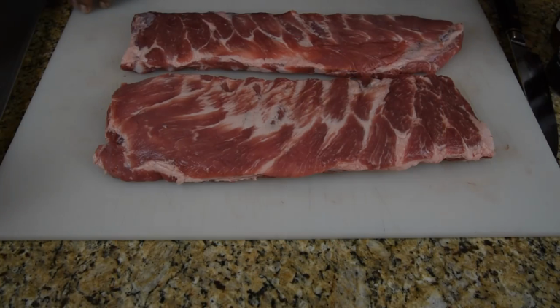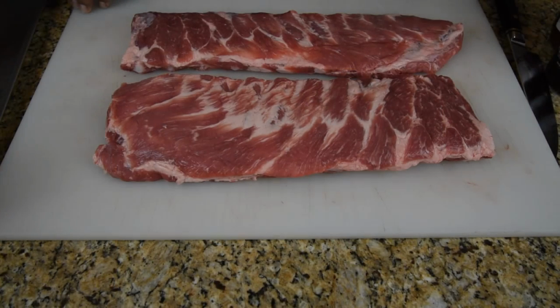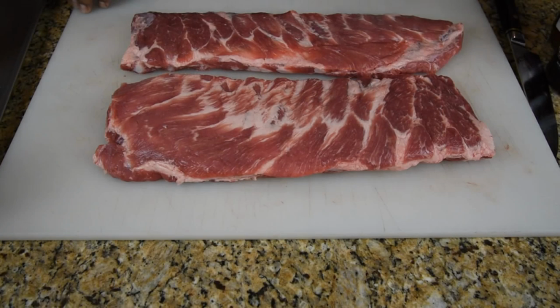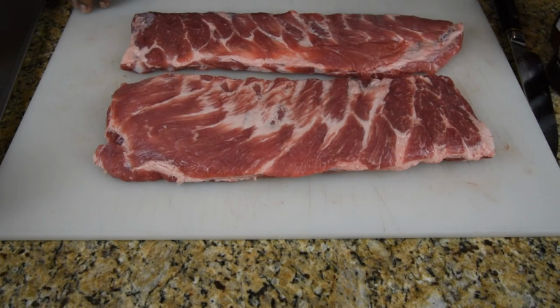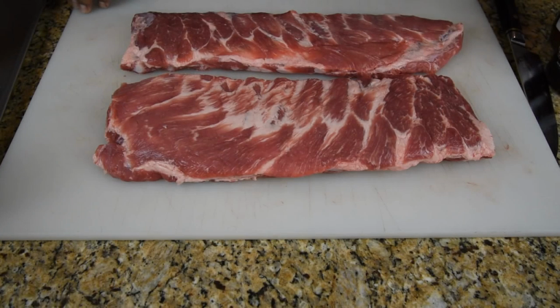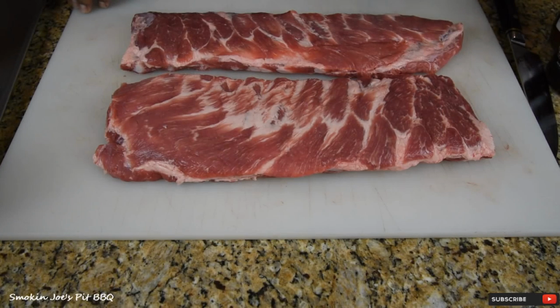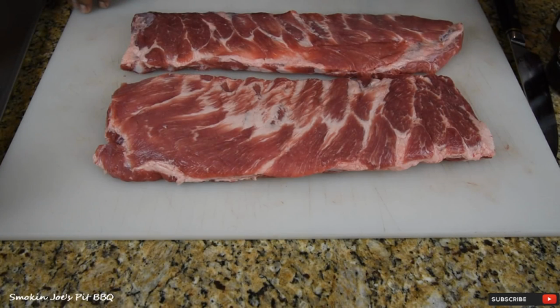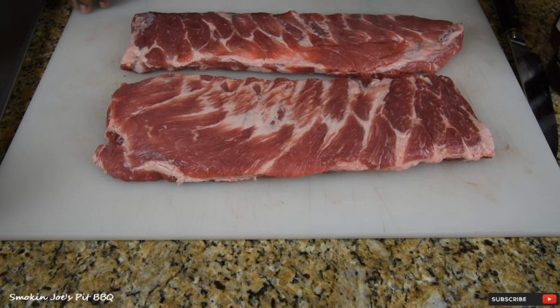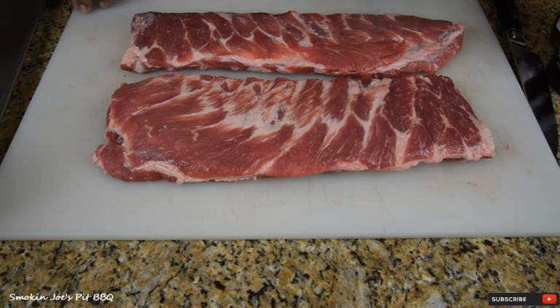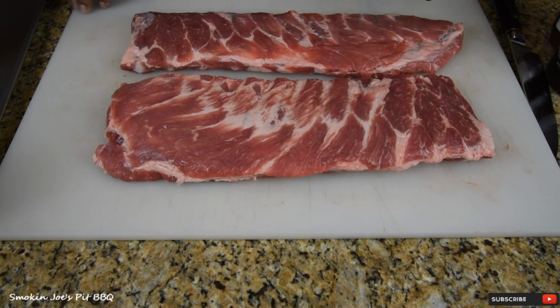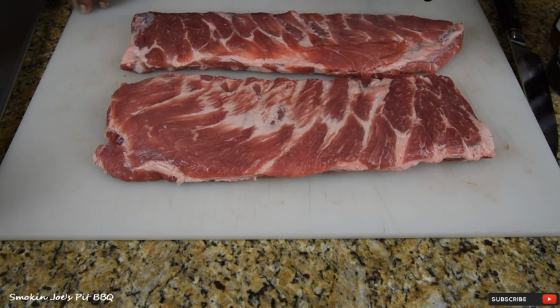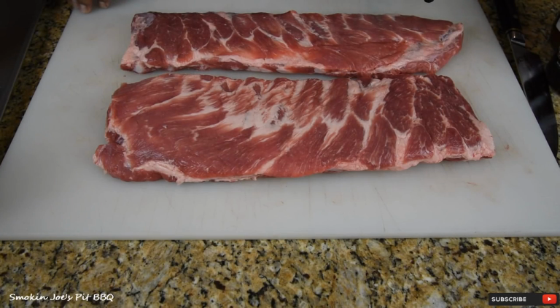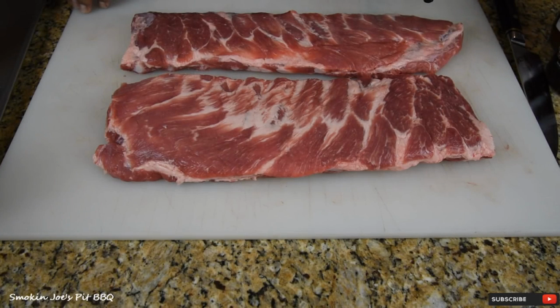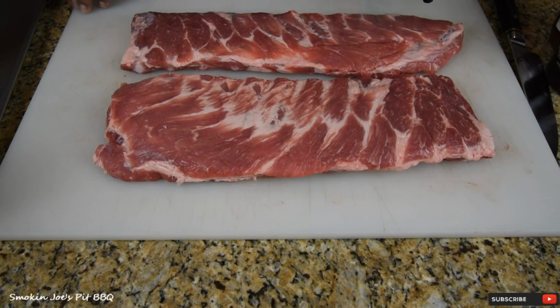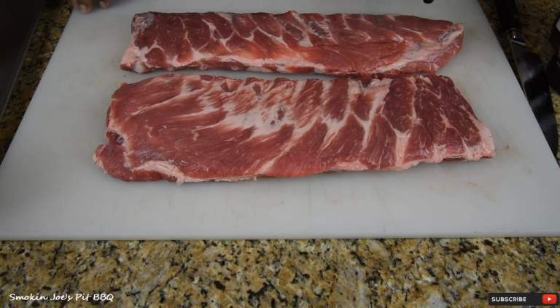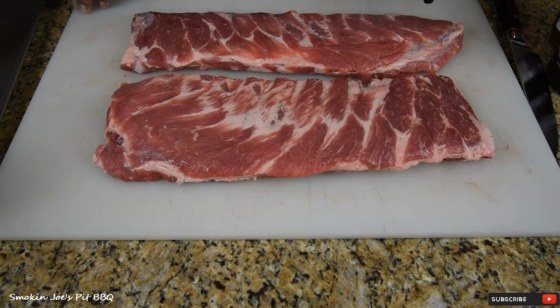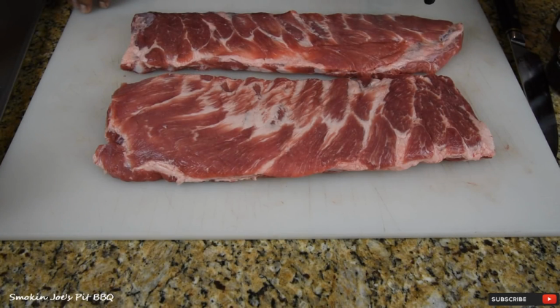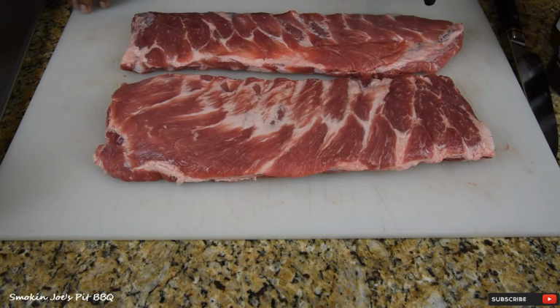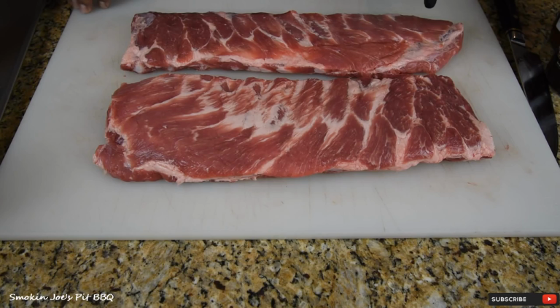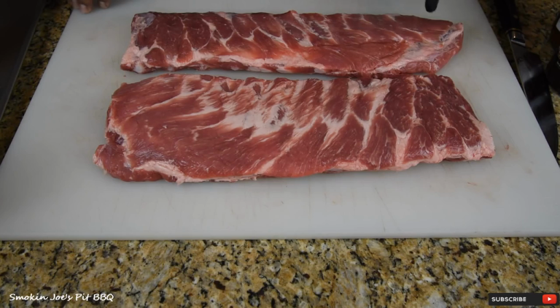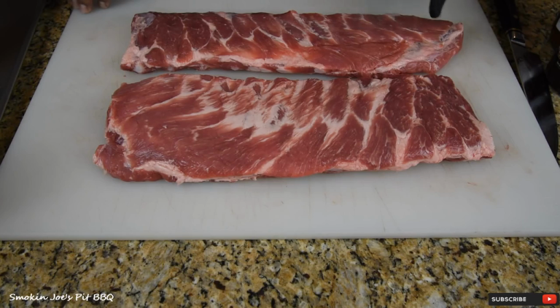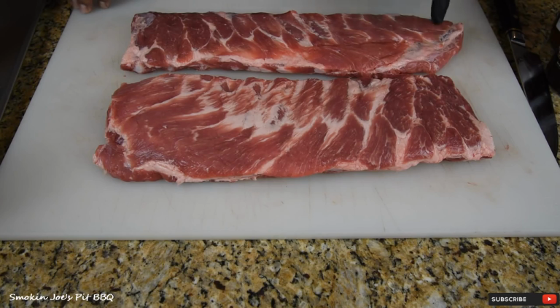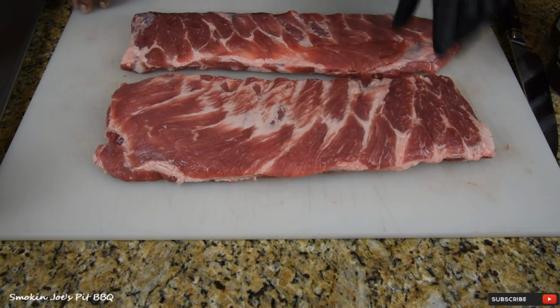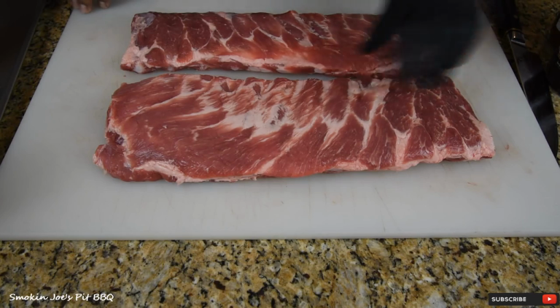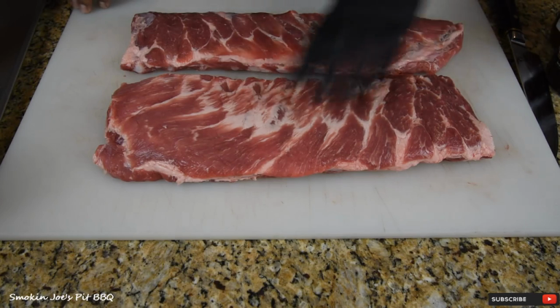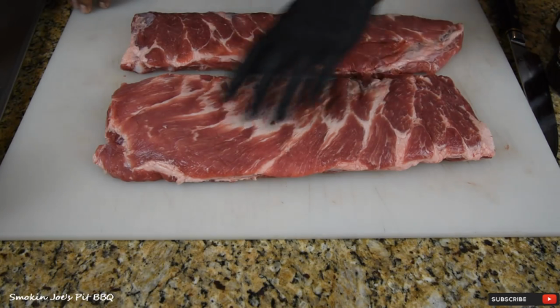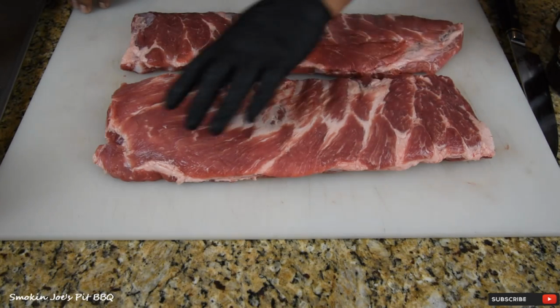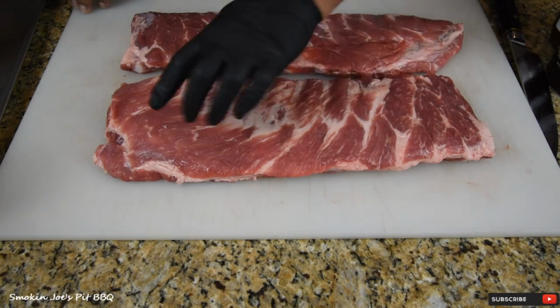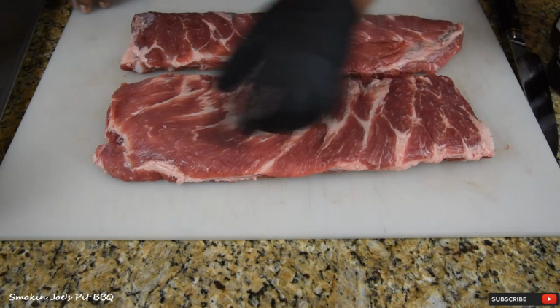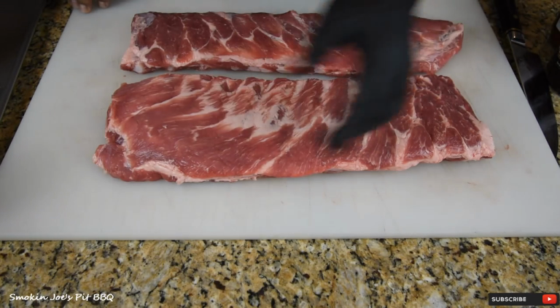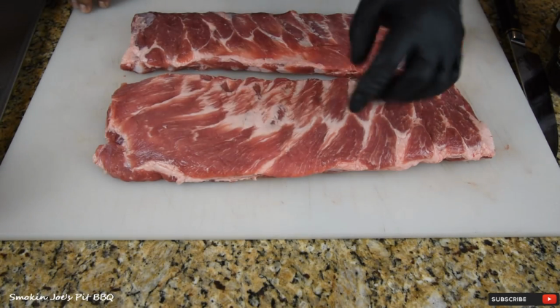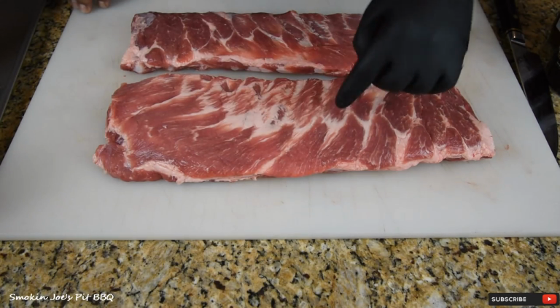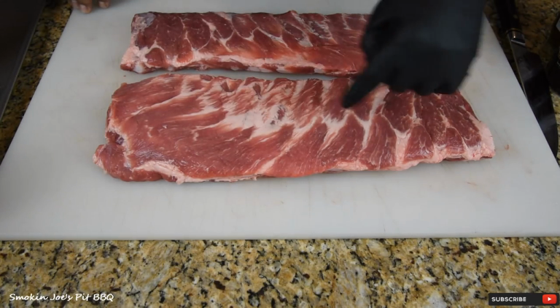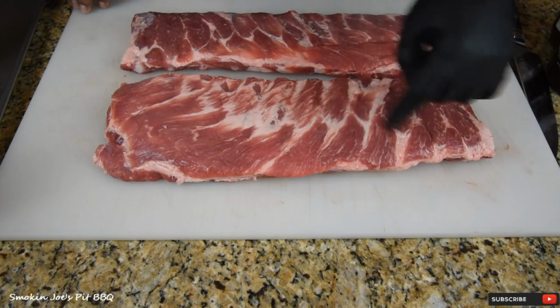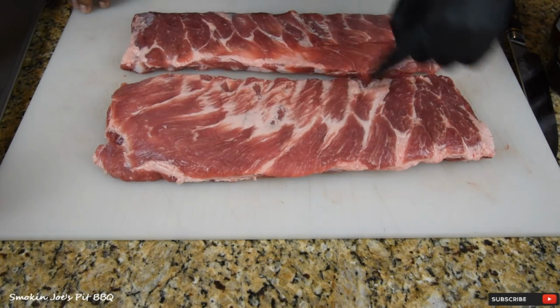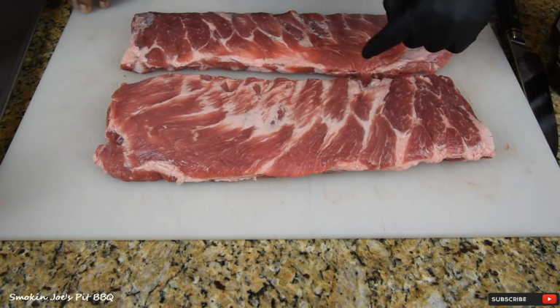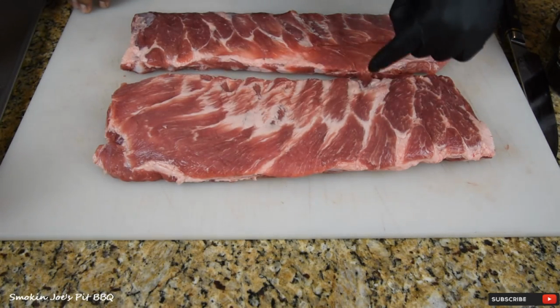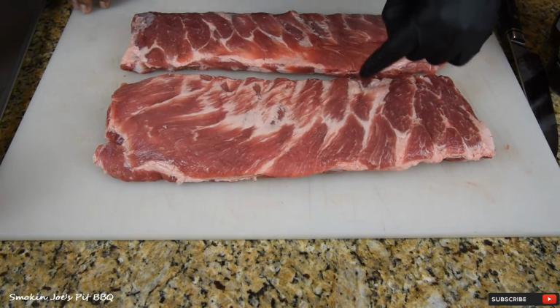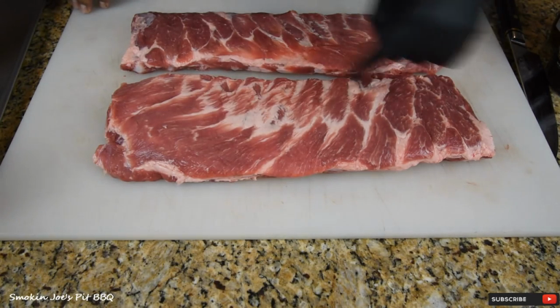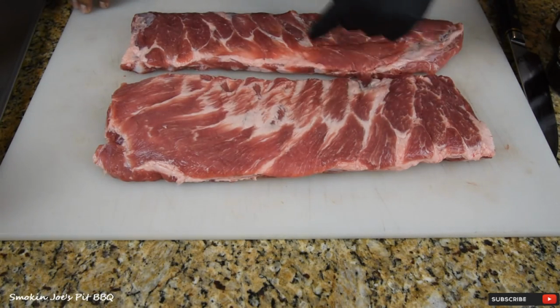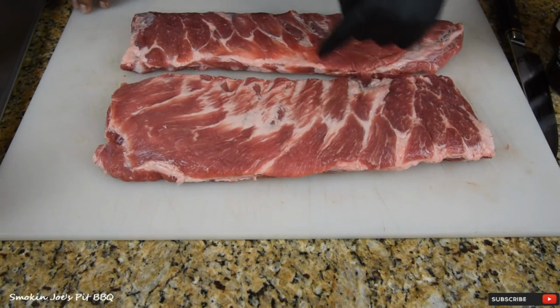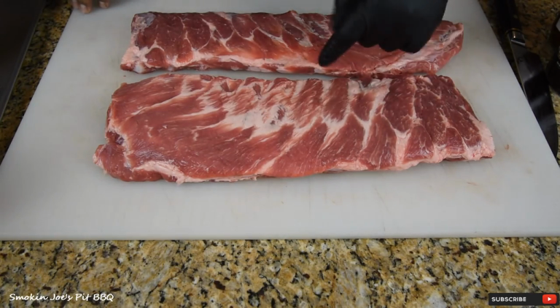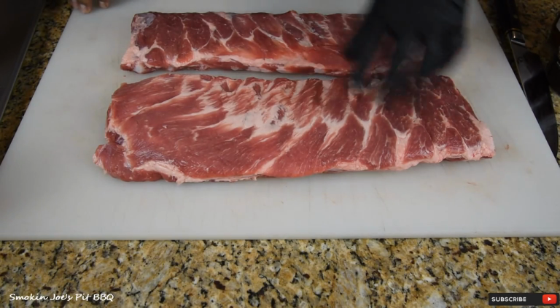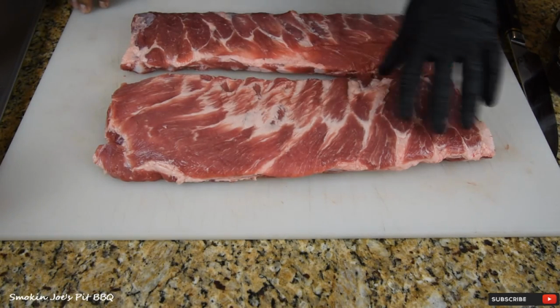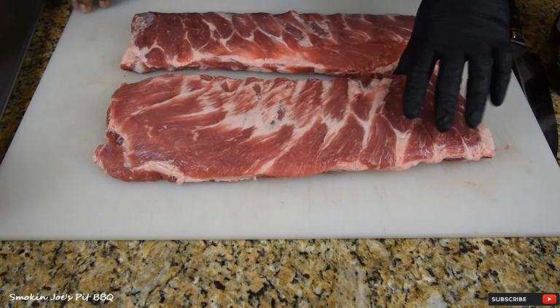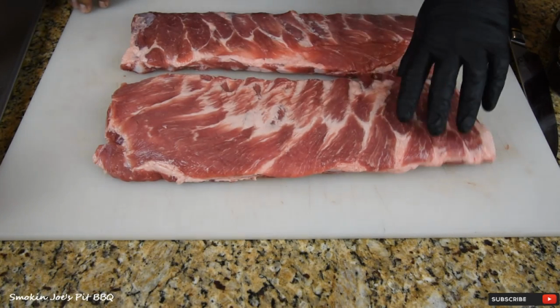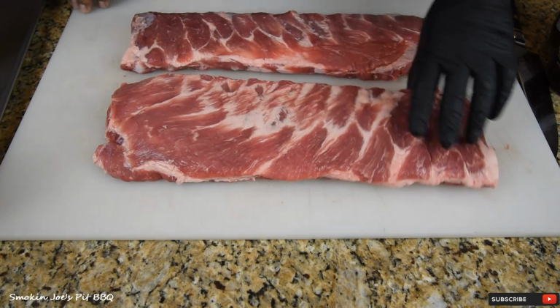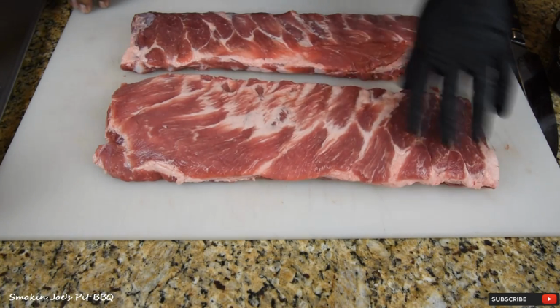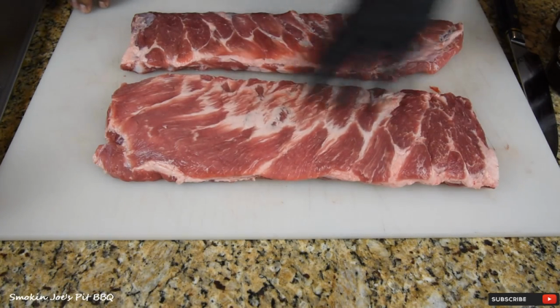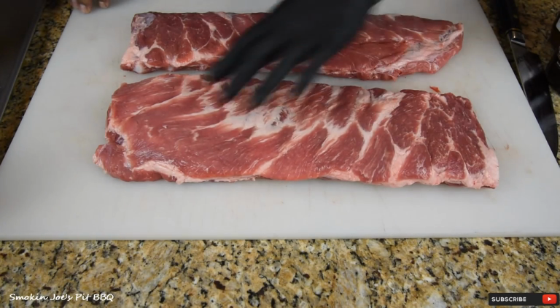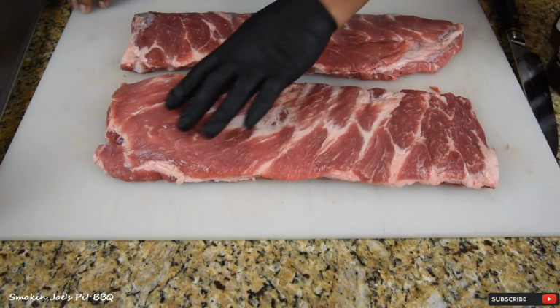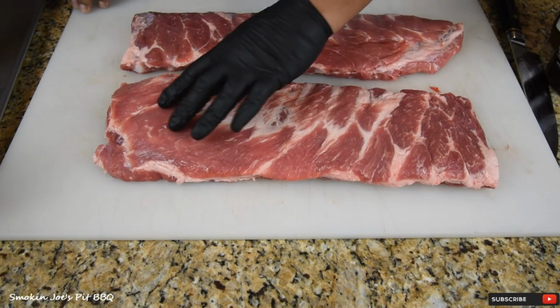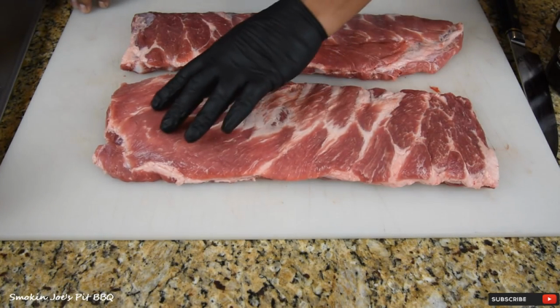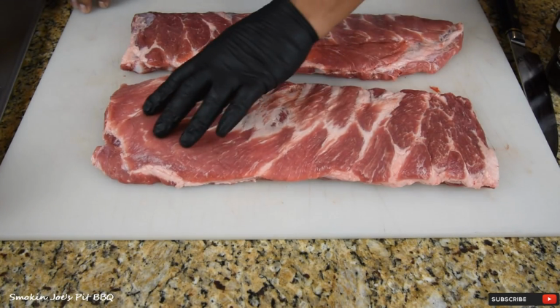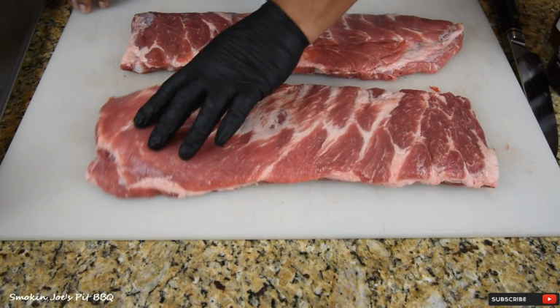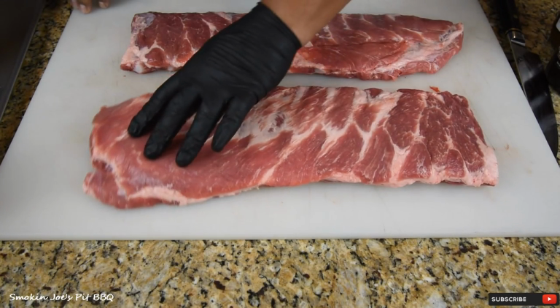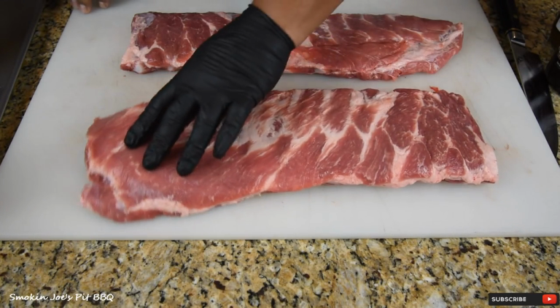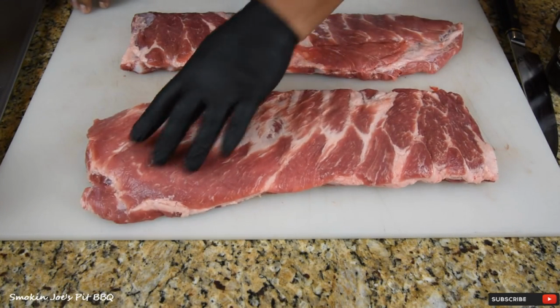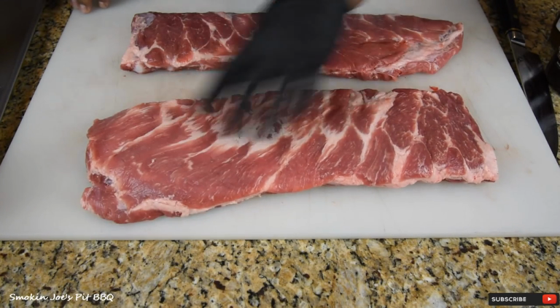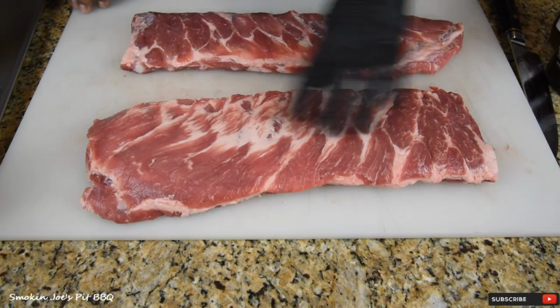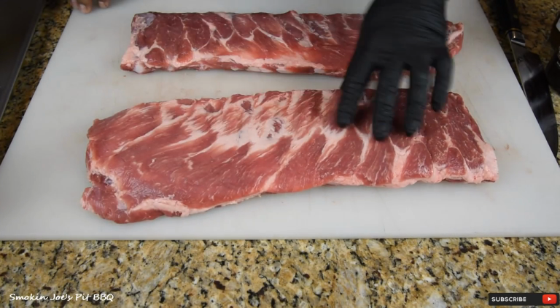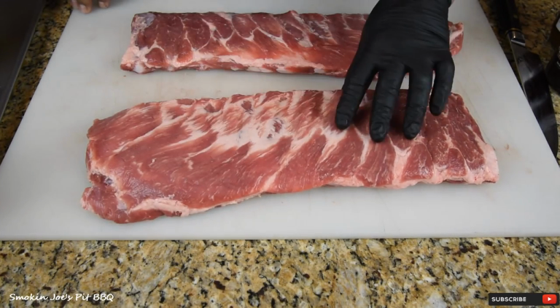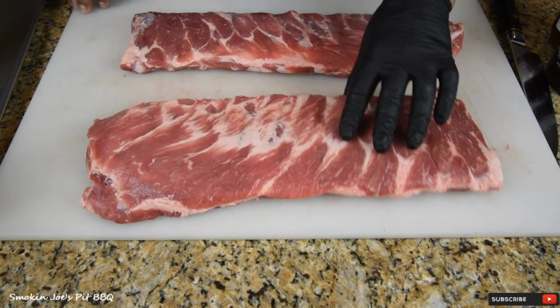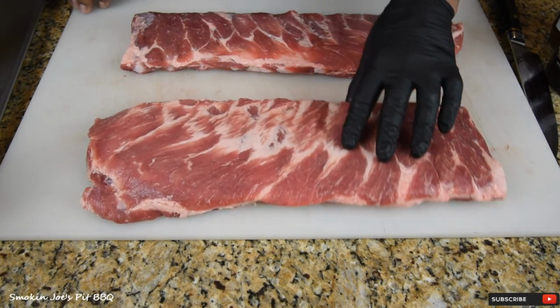I've got two racks of St. Louis cut ribs here, and one of them is larger than the other. That's good because I'm going to try two different rubs today.